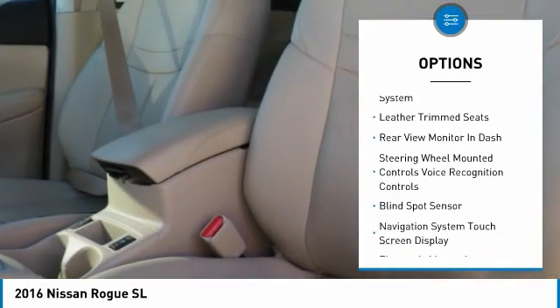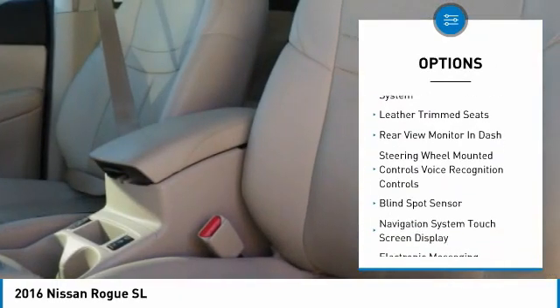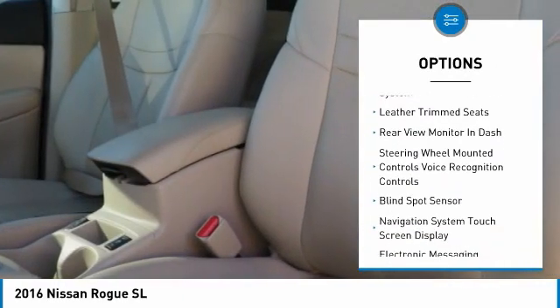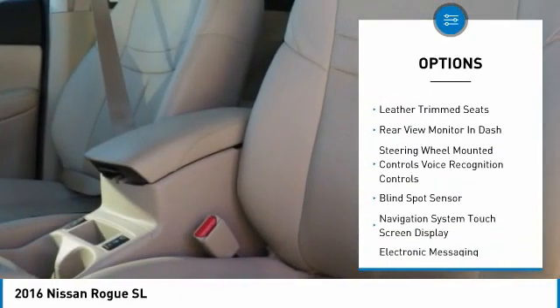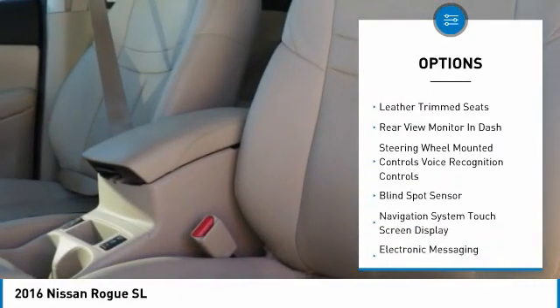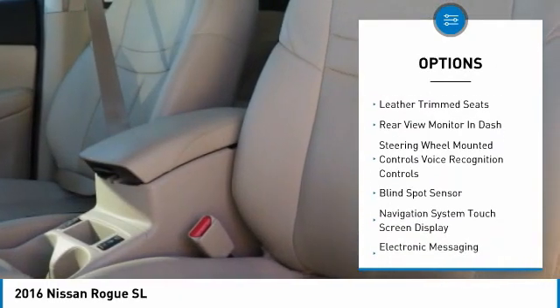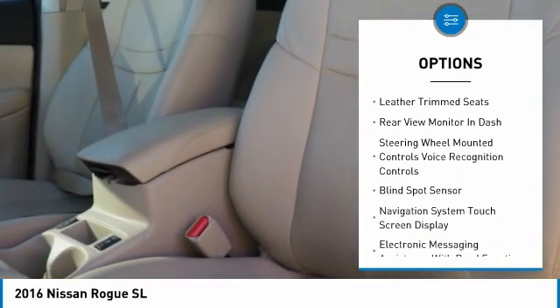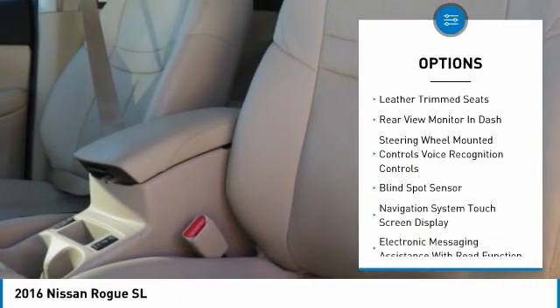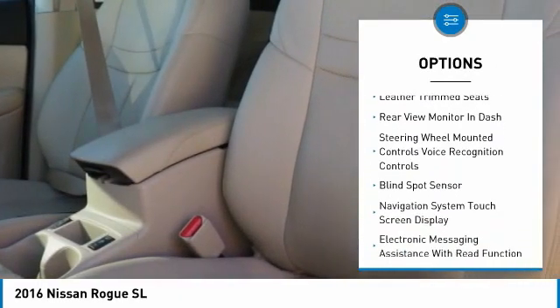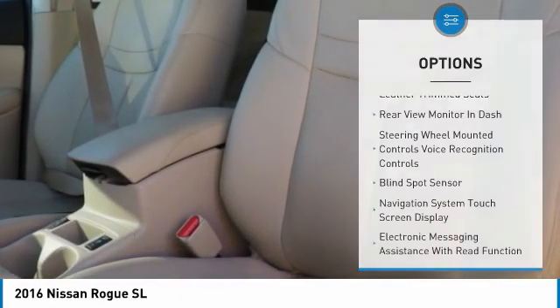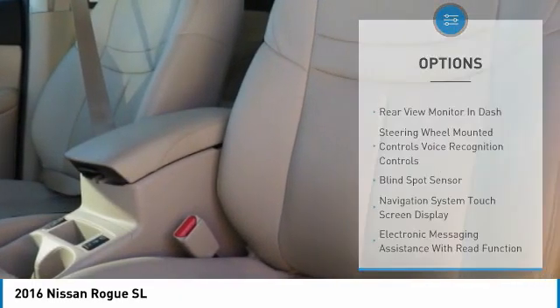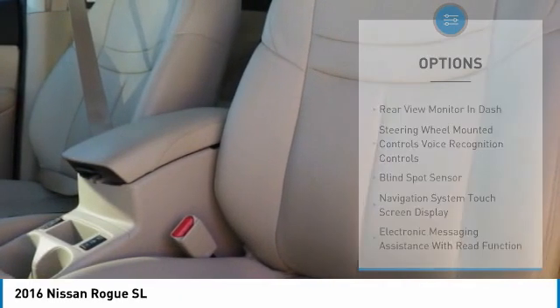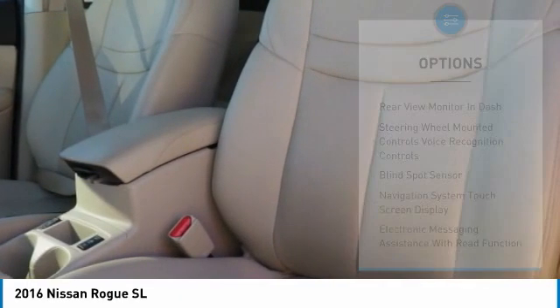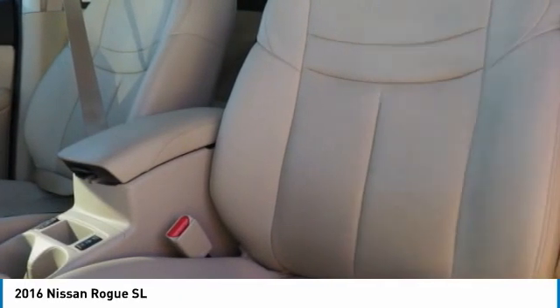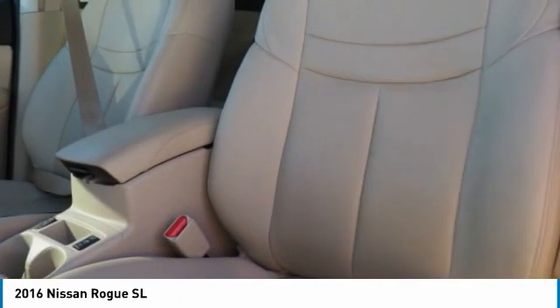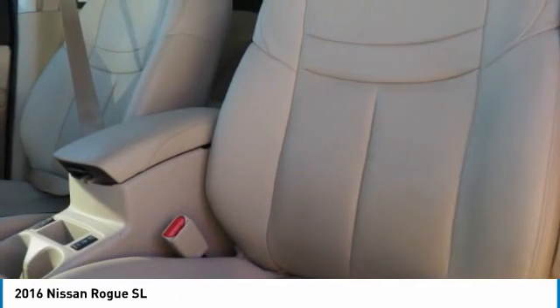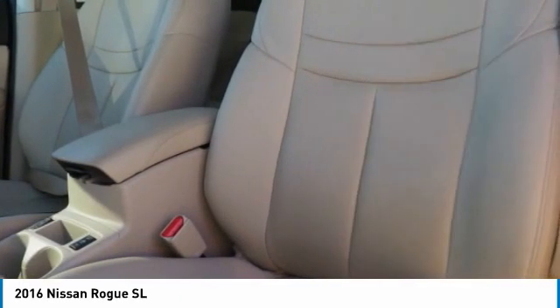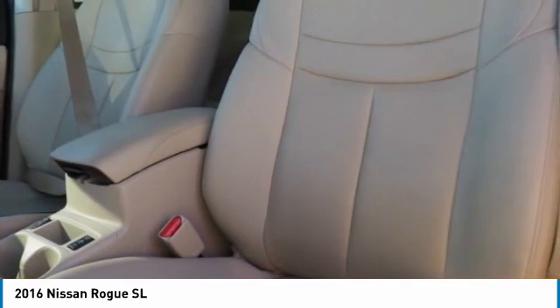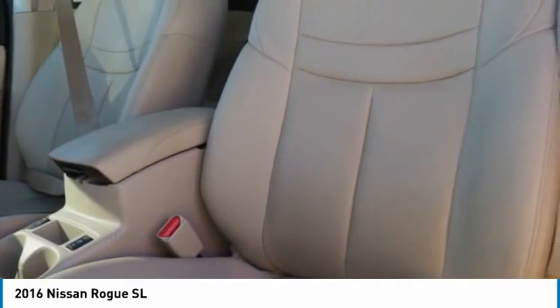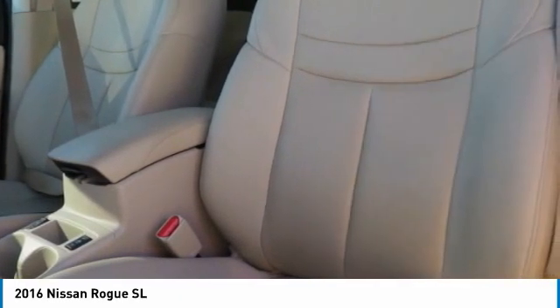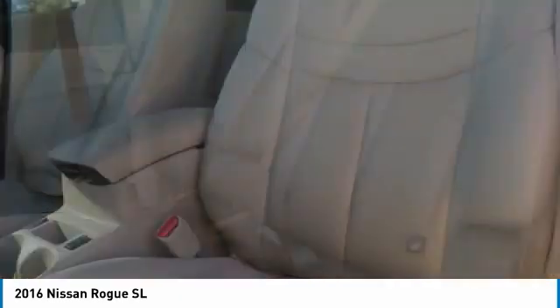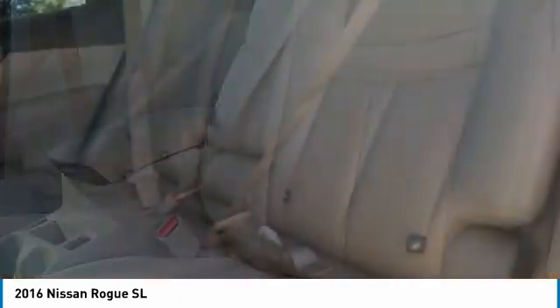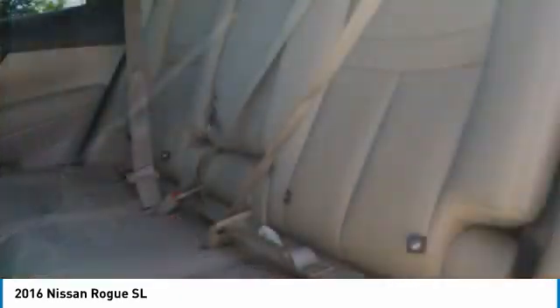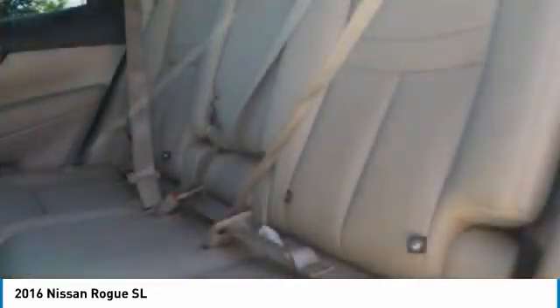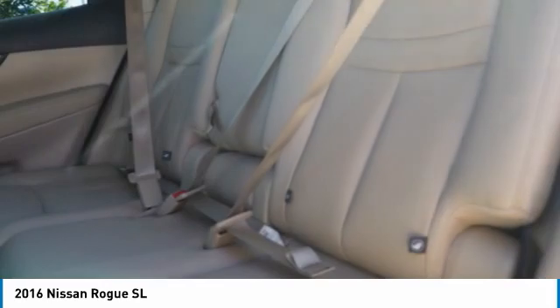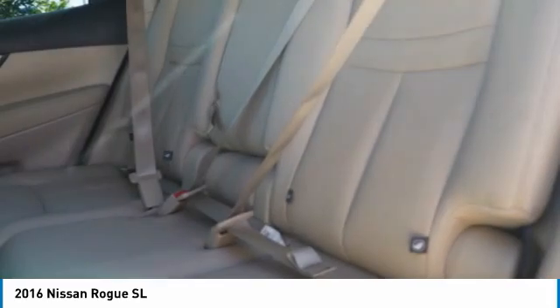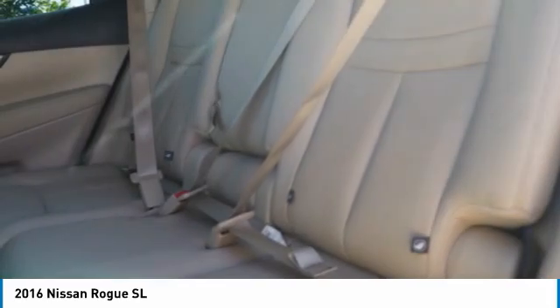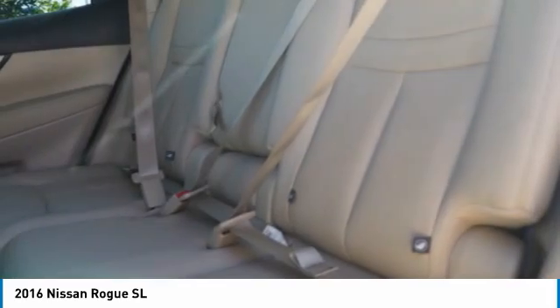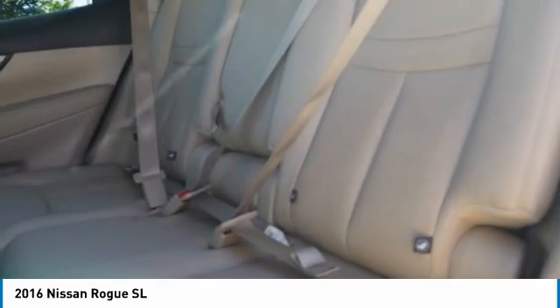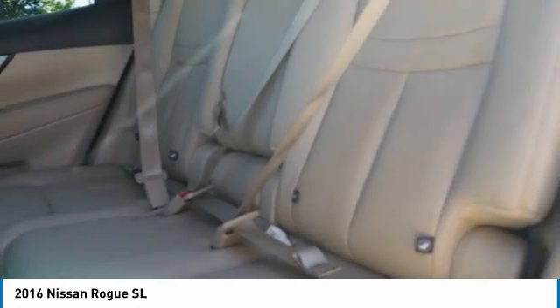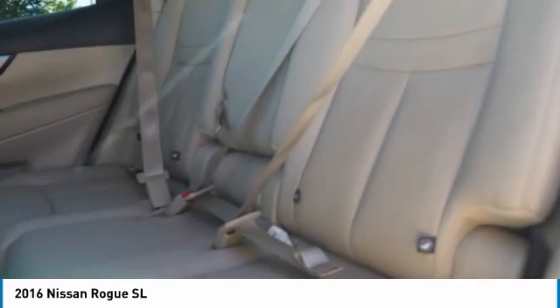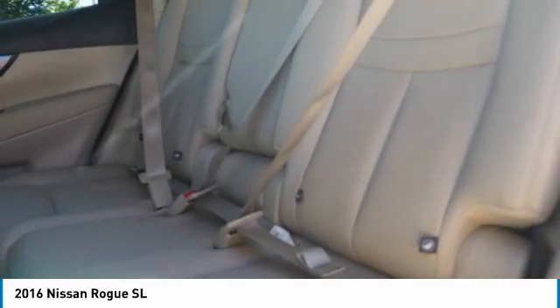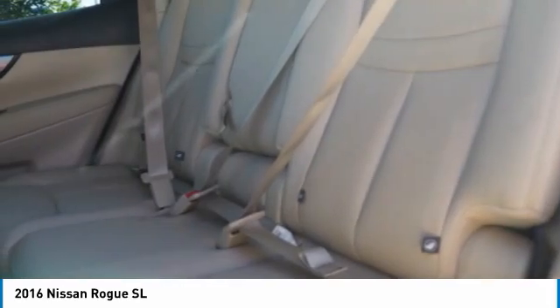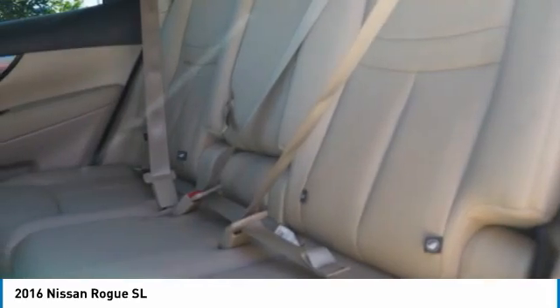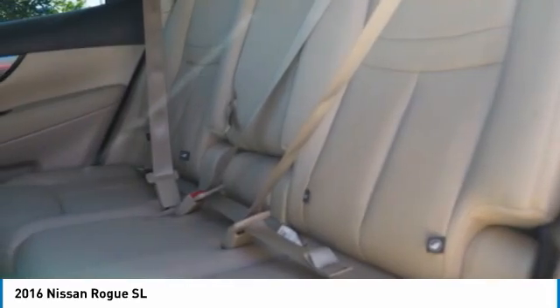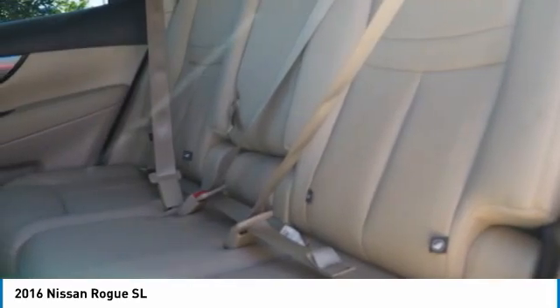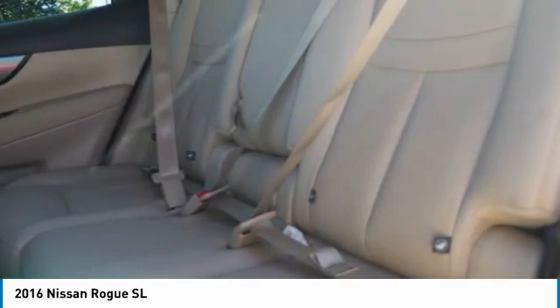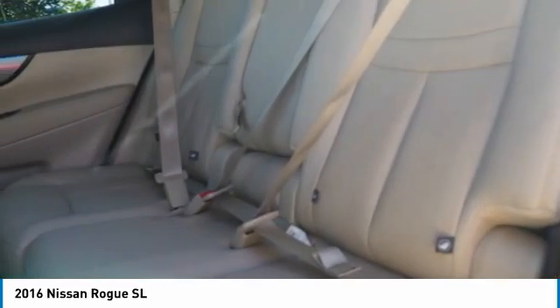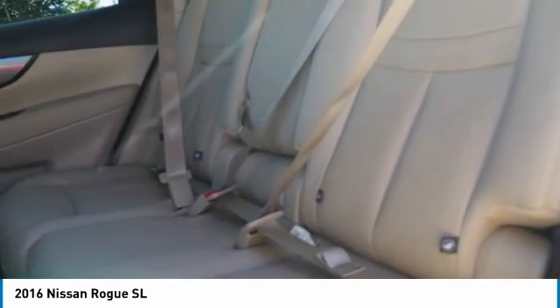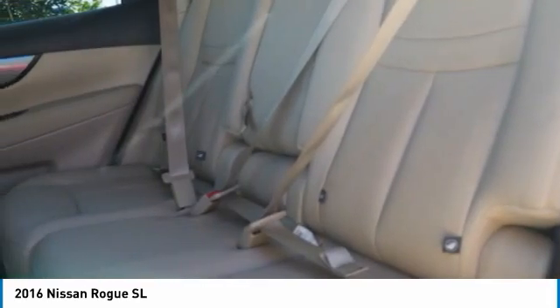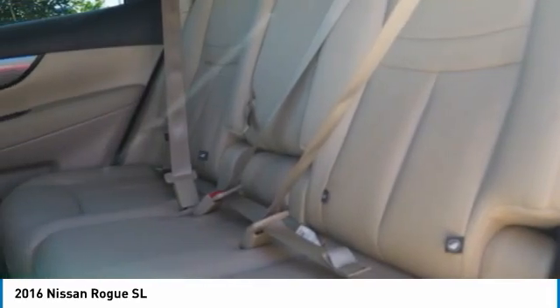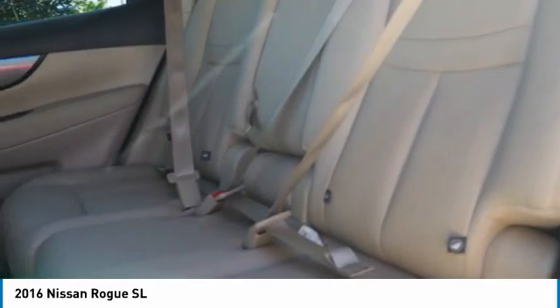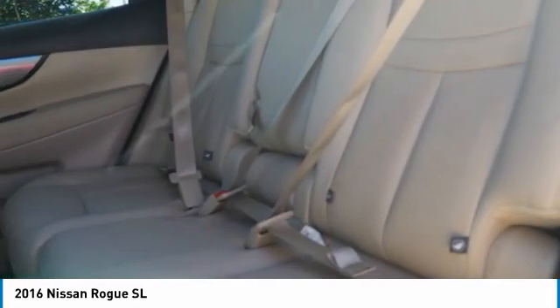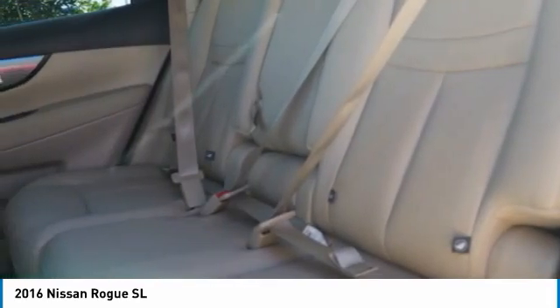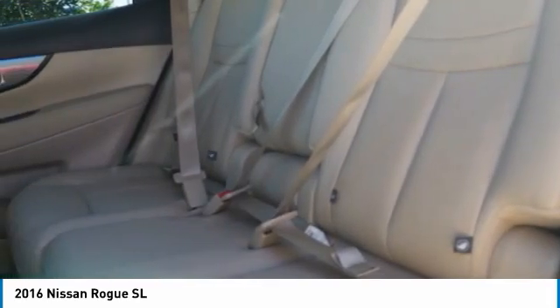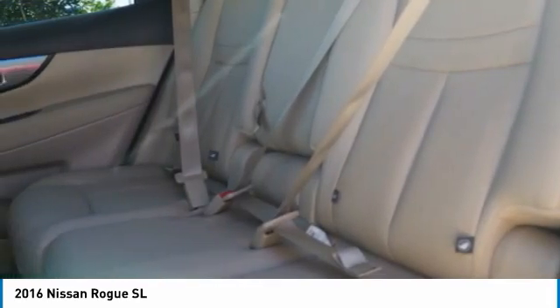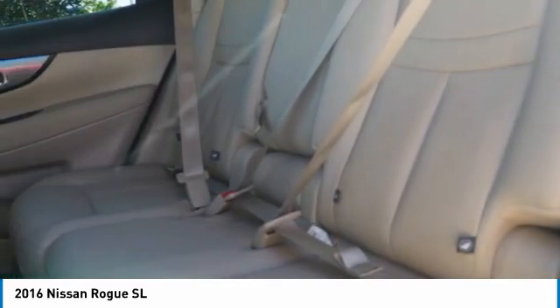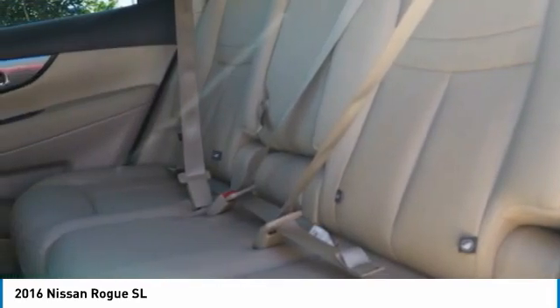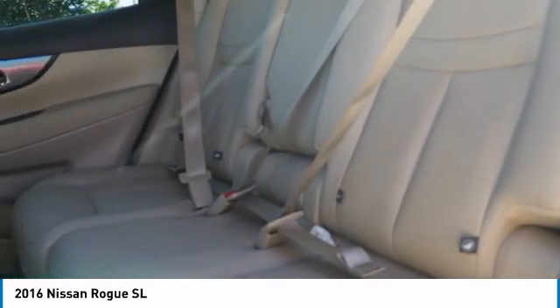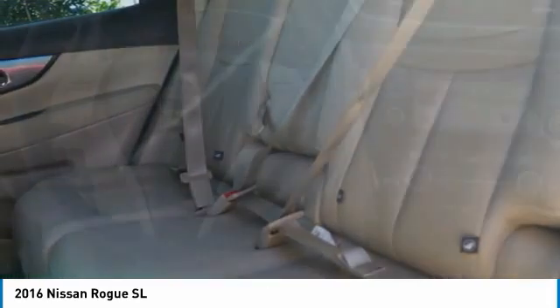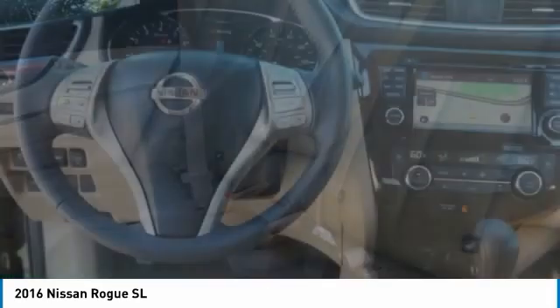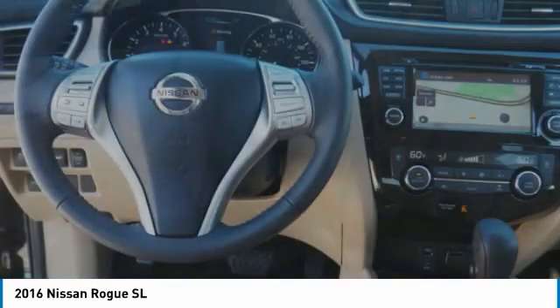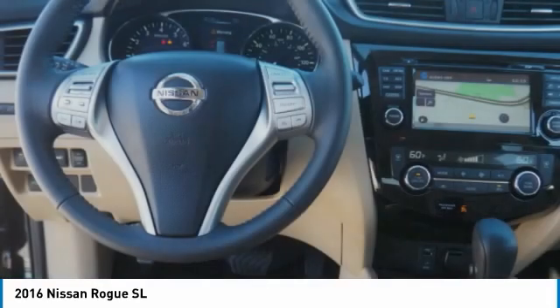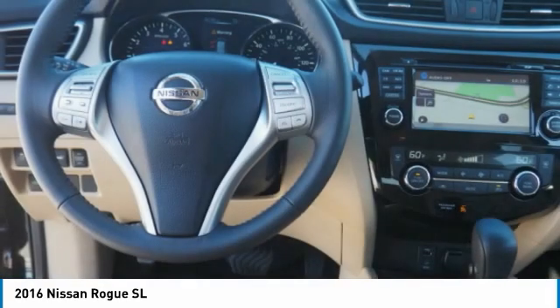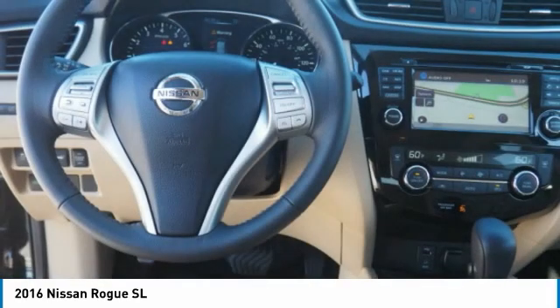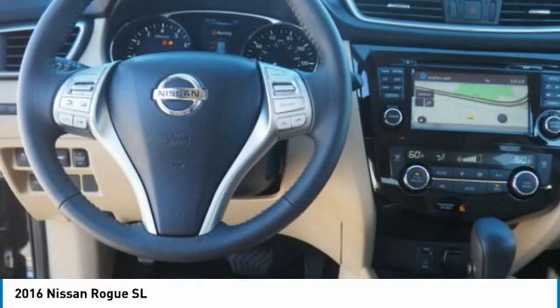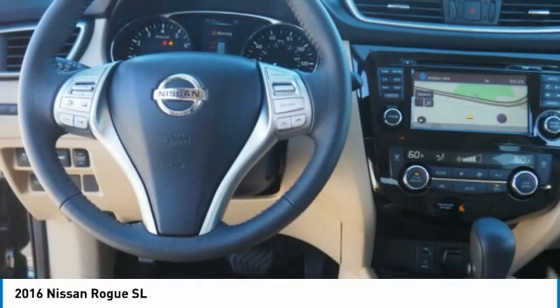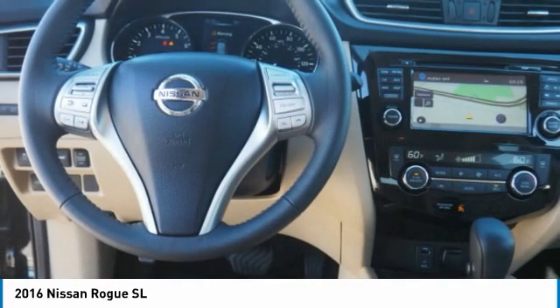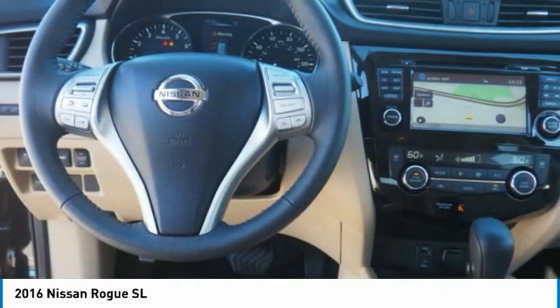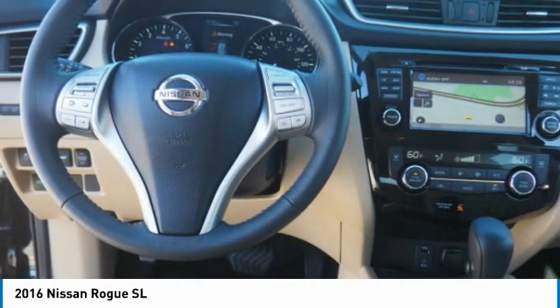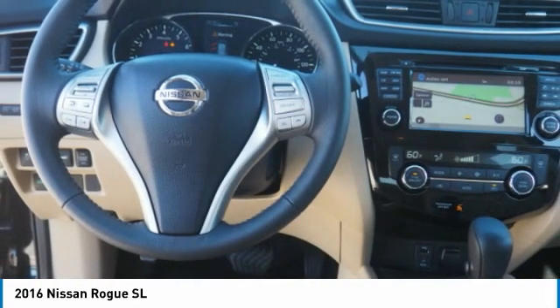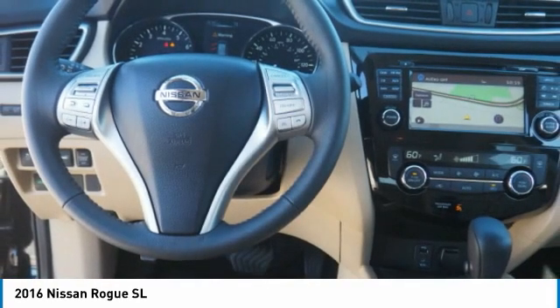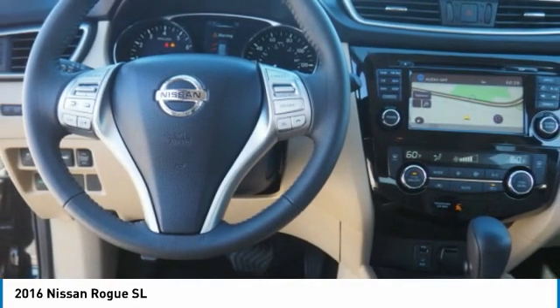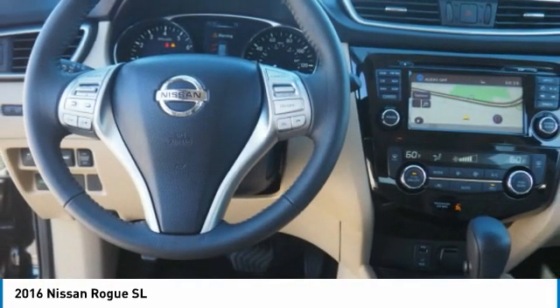Fog lights, braking assist, power brakes, voice activated navigation system, leather trim seats.